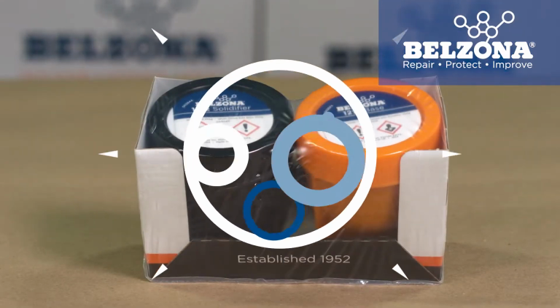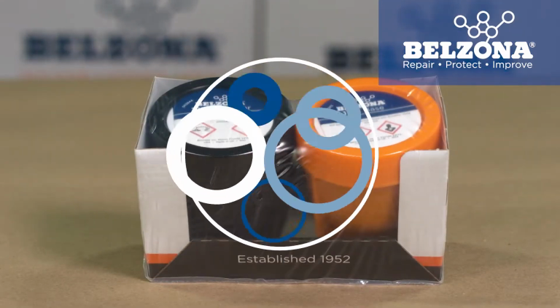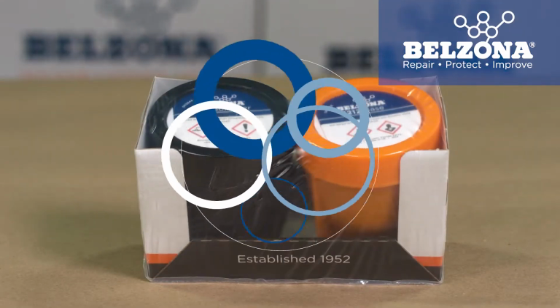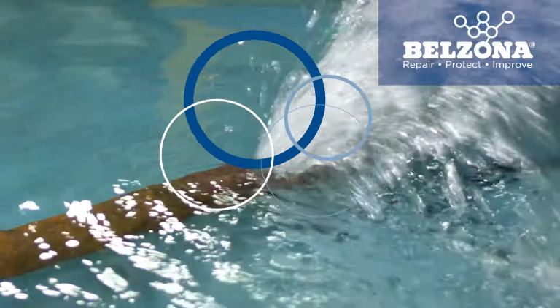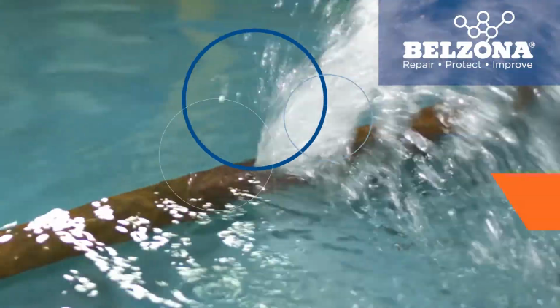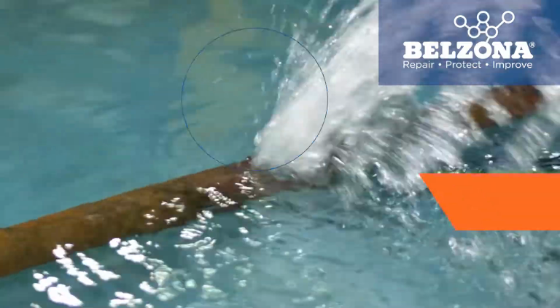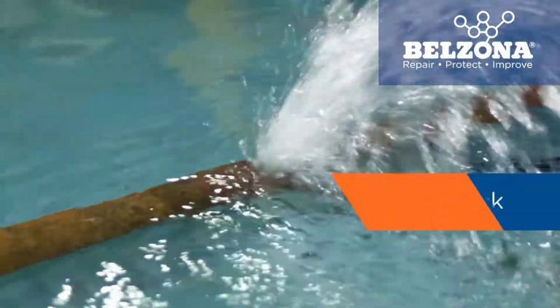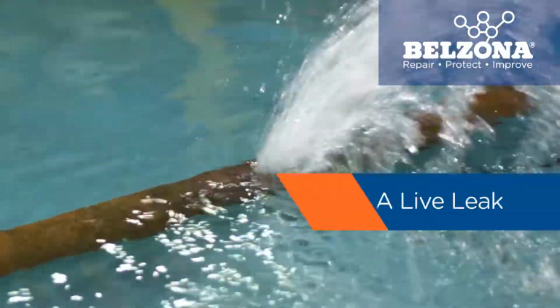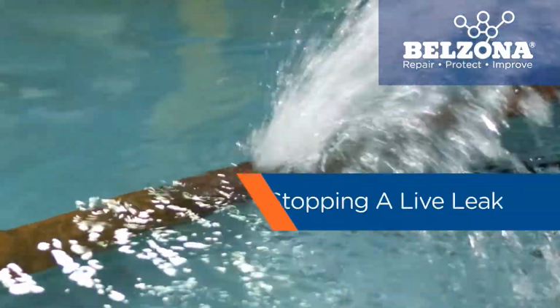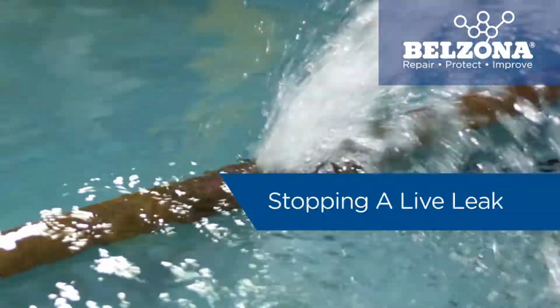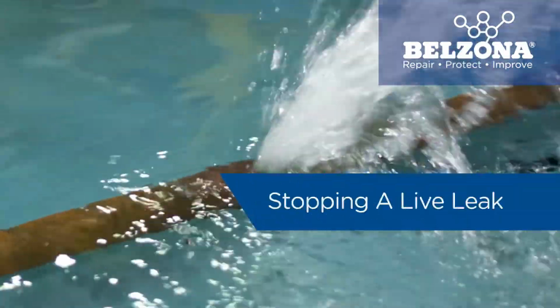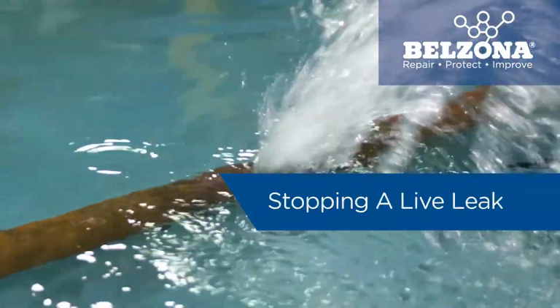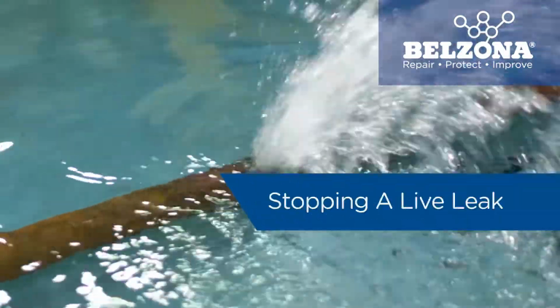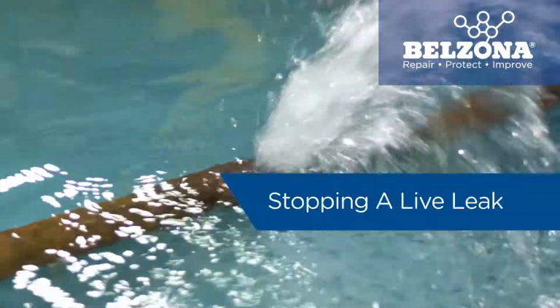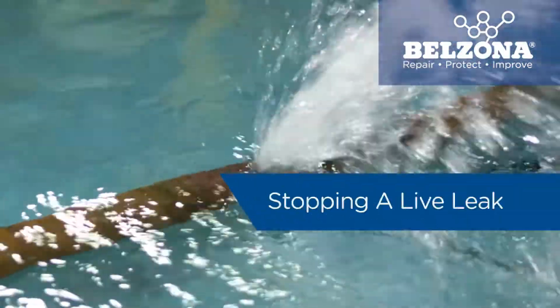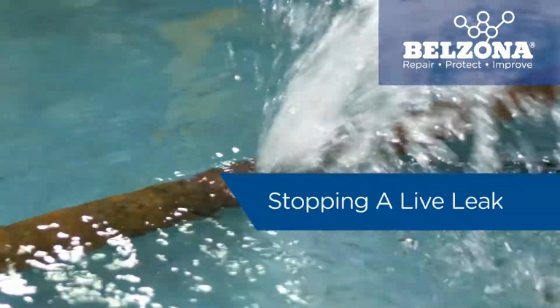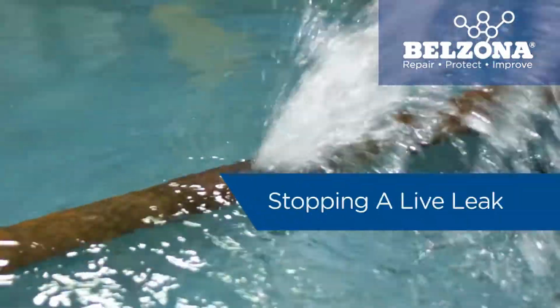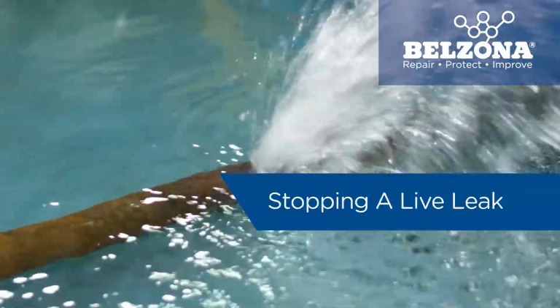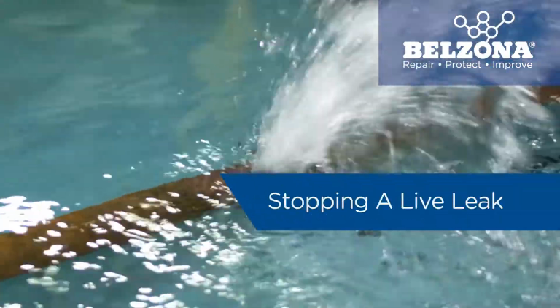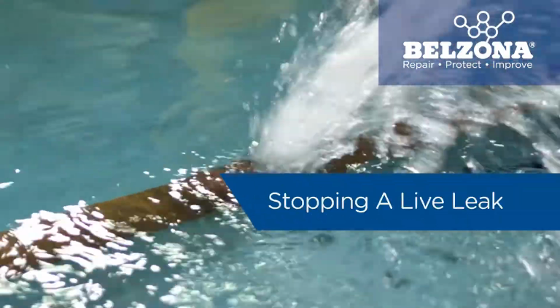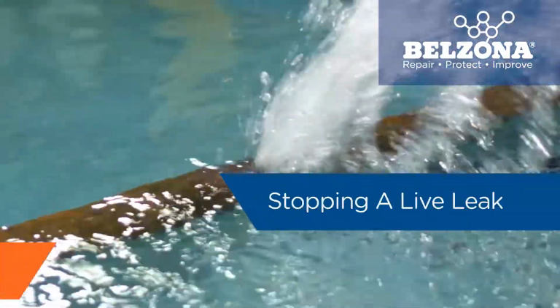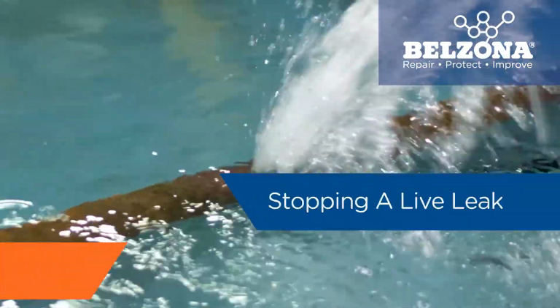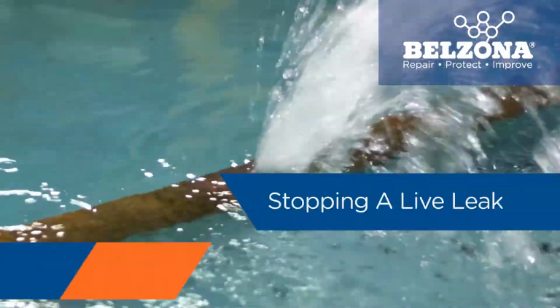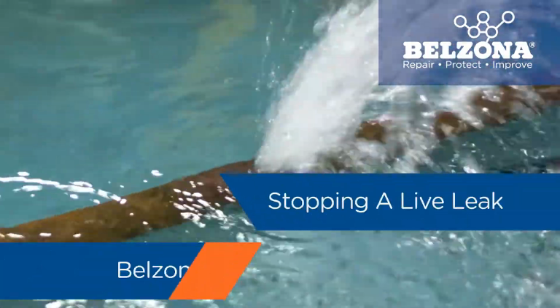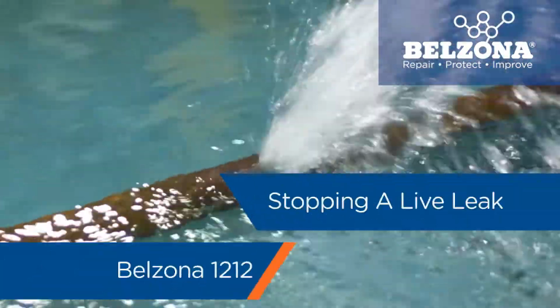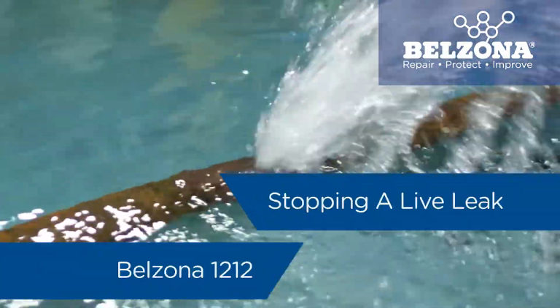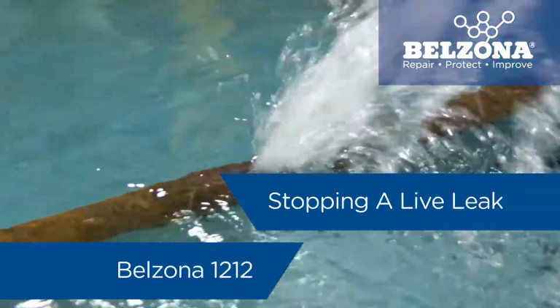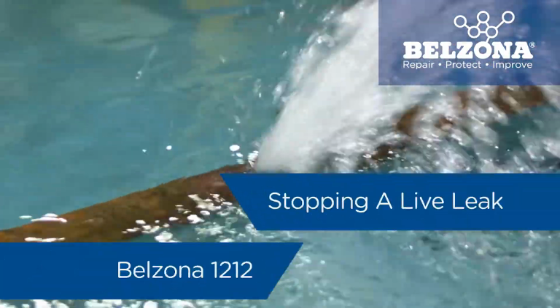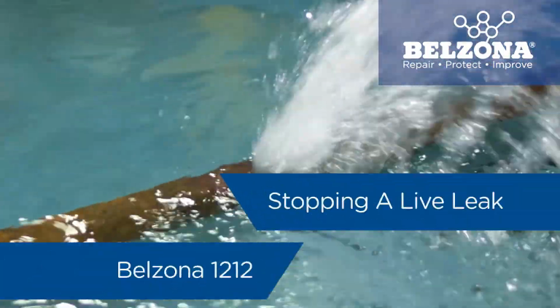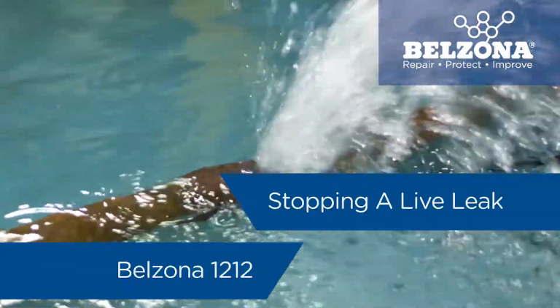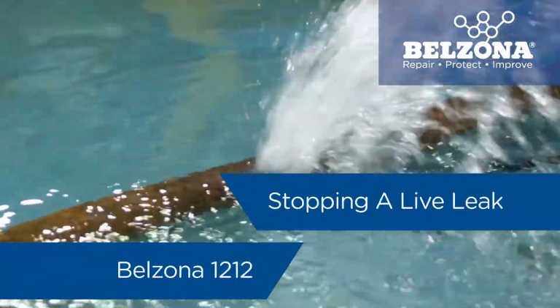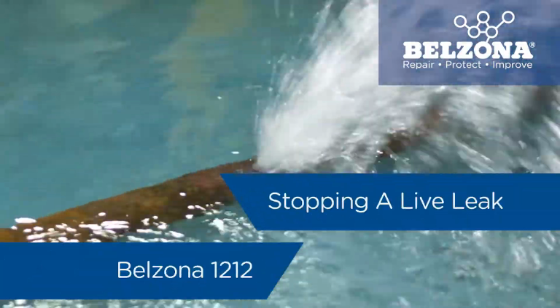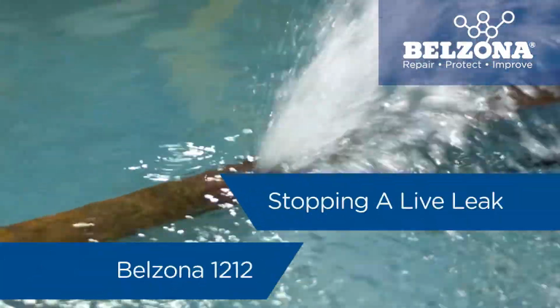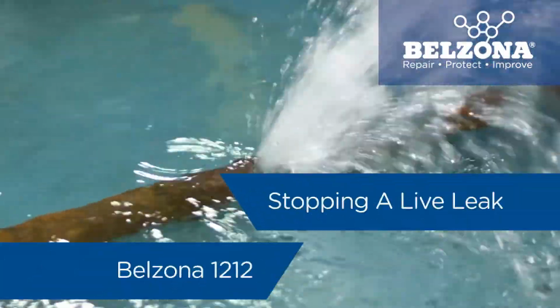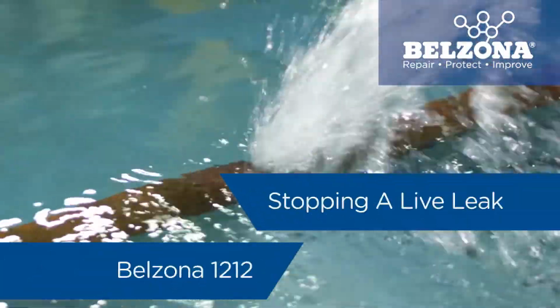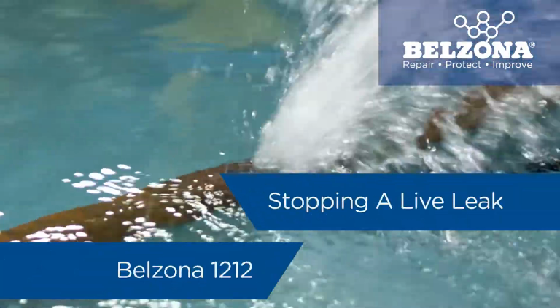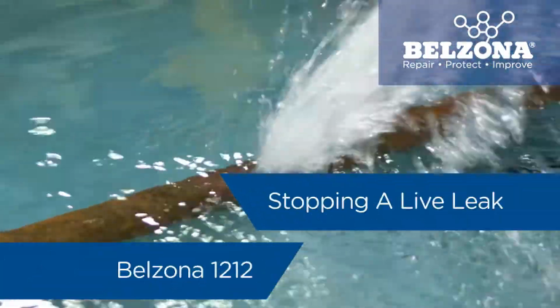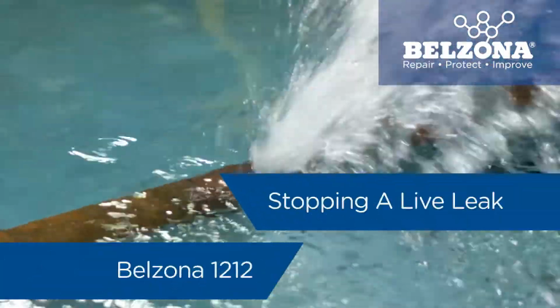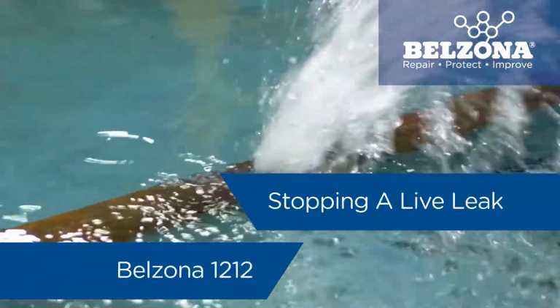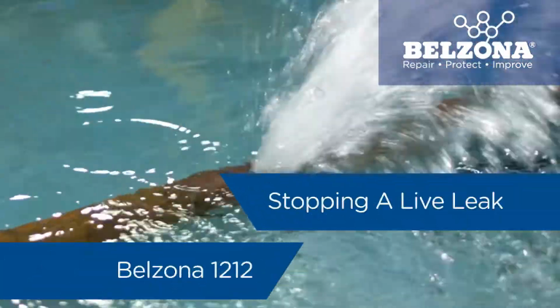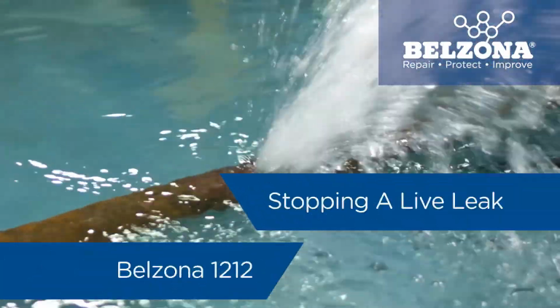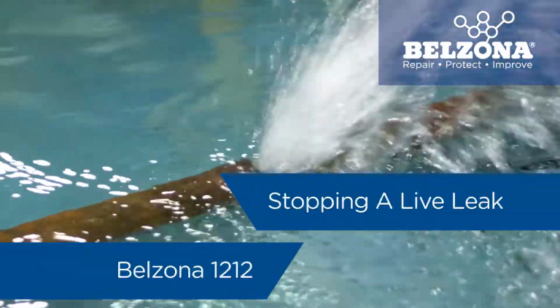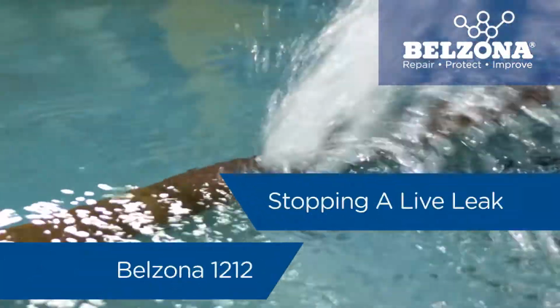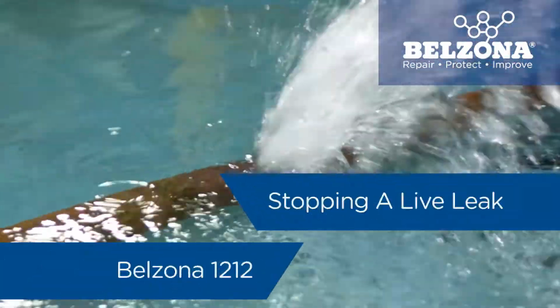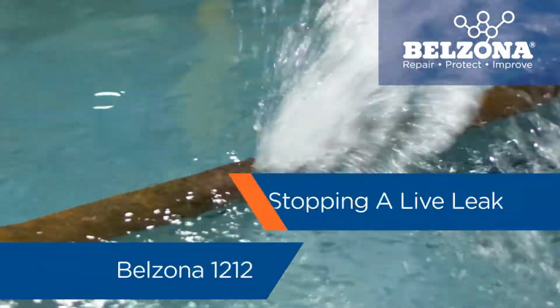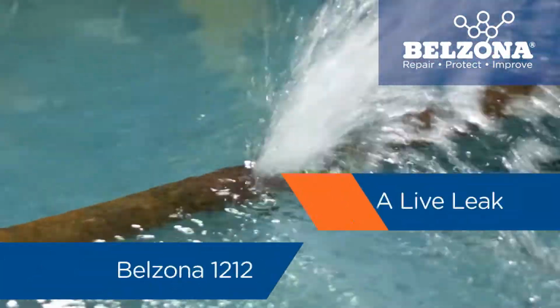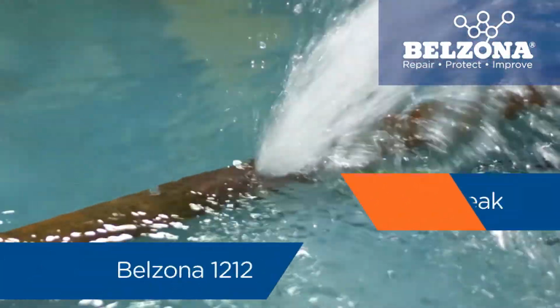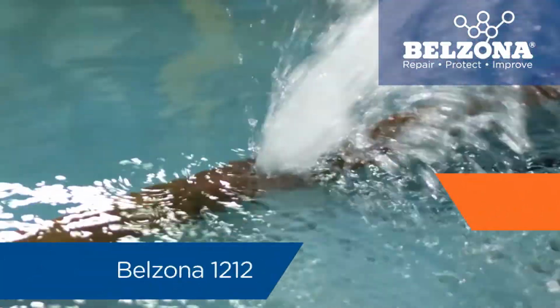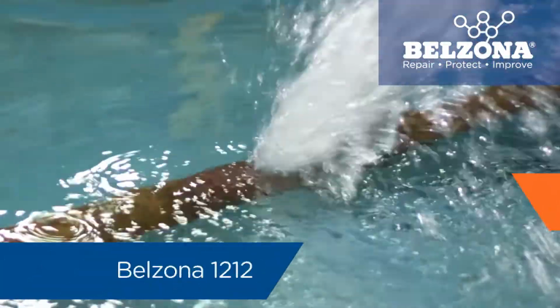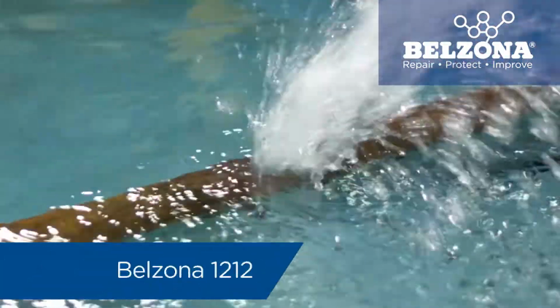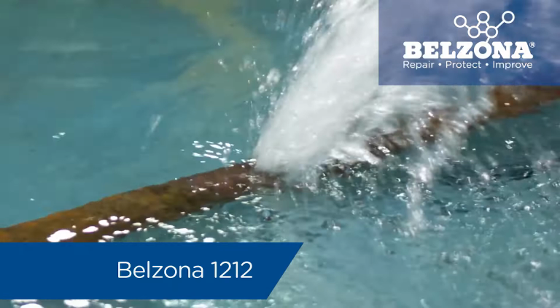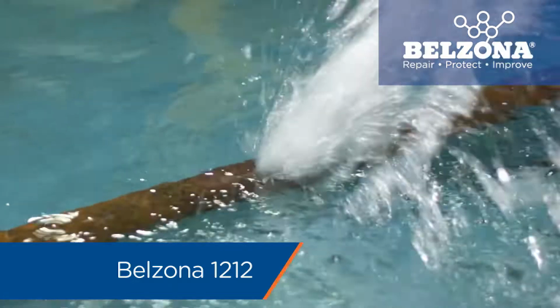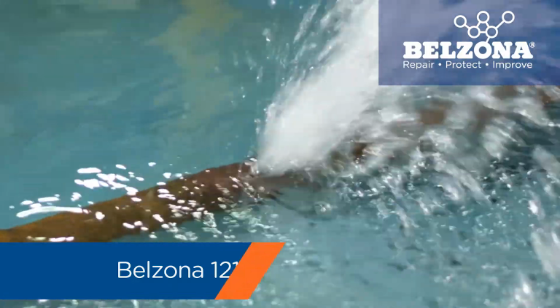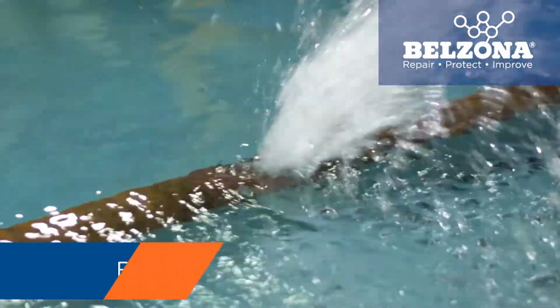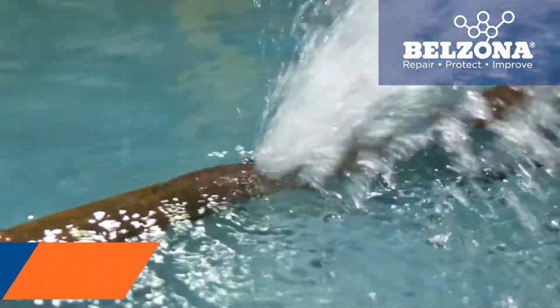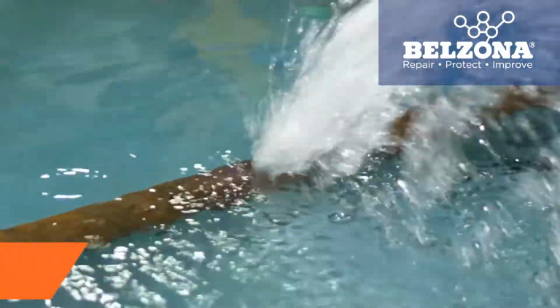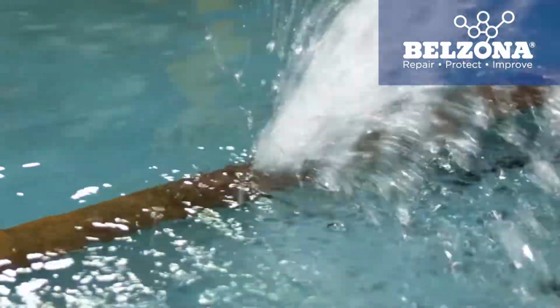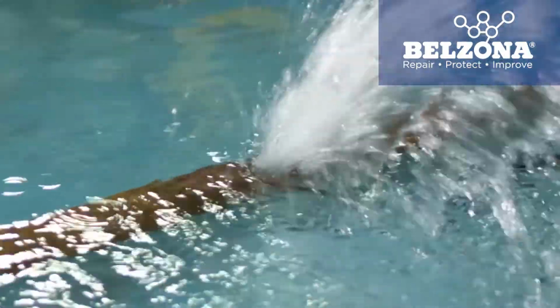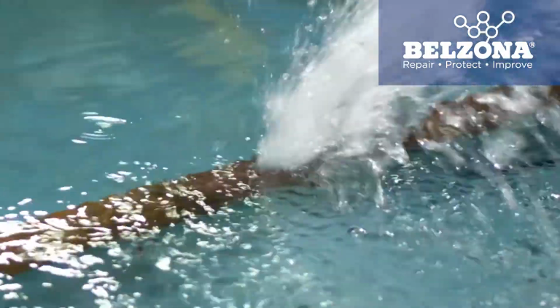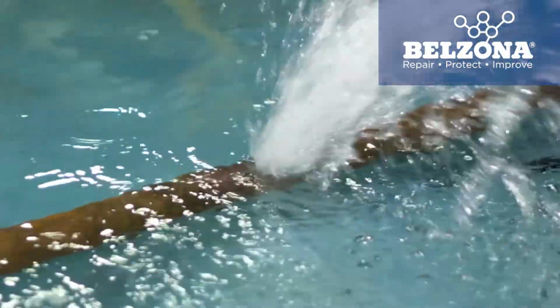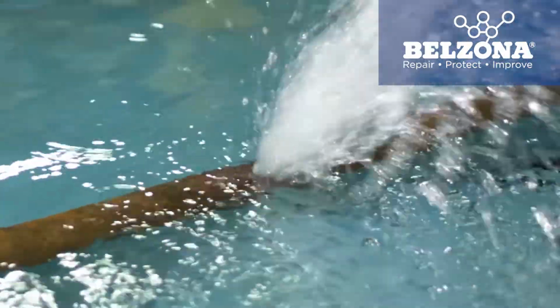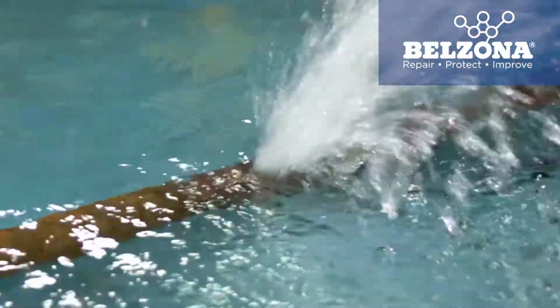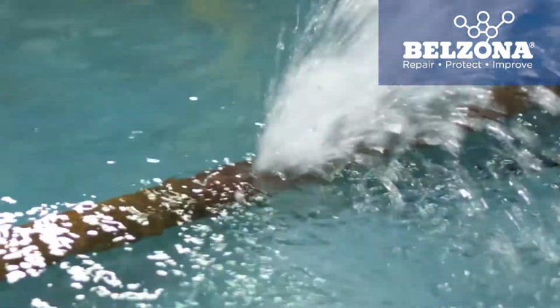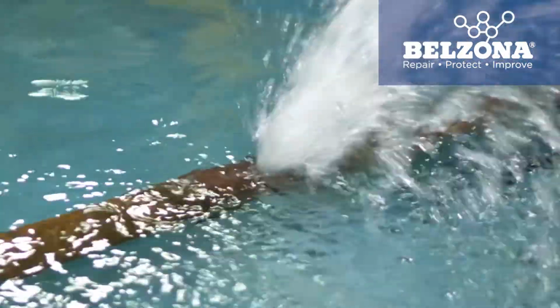Stopping a live leak is fast and easy with Belzona 1212. In the next two minutes we will show you how to carry out this repair.